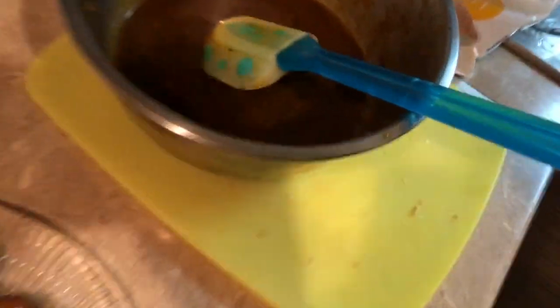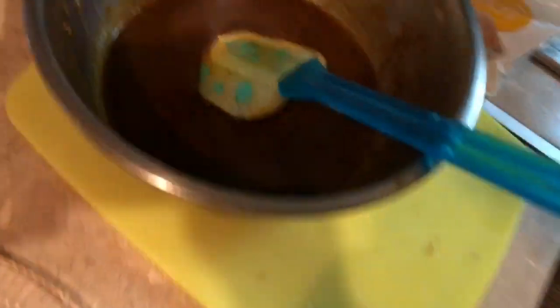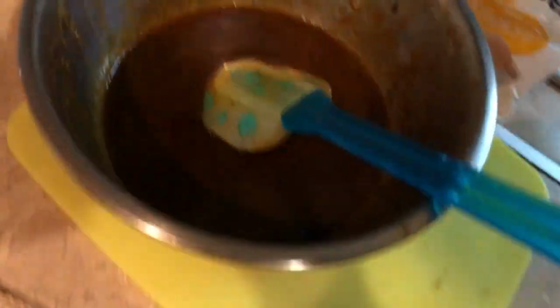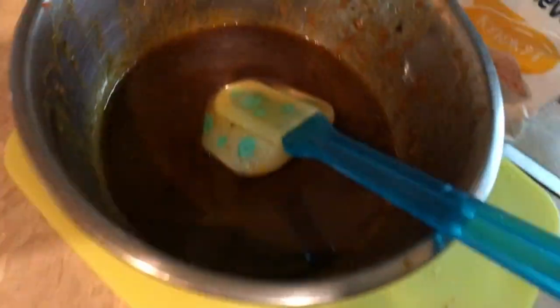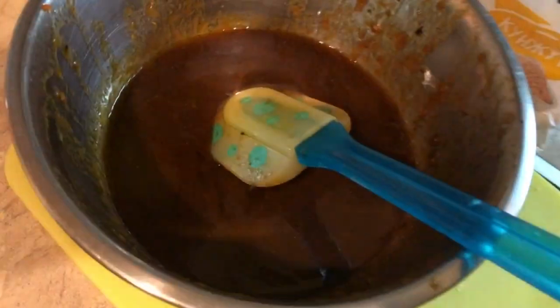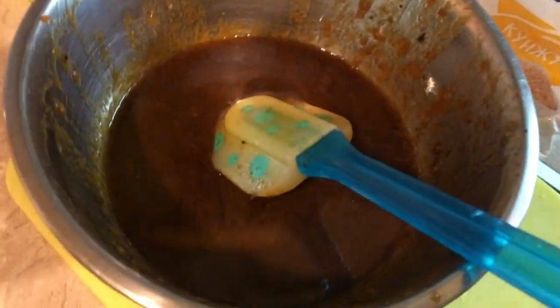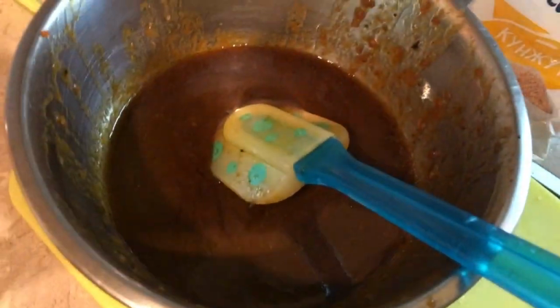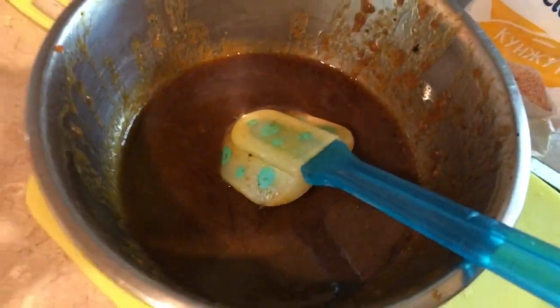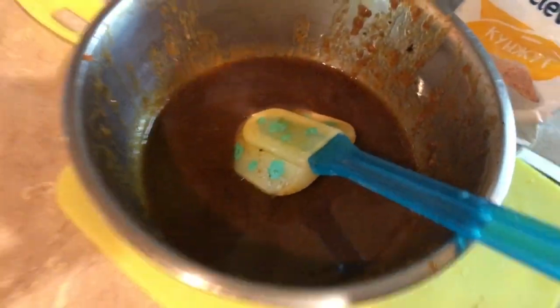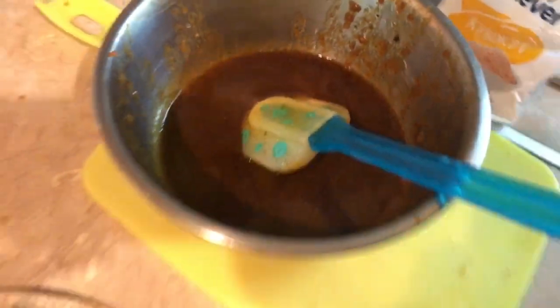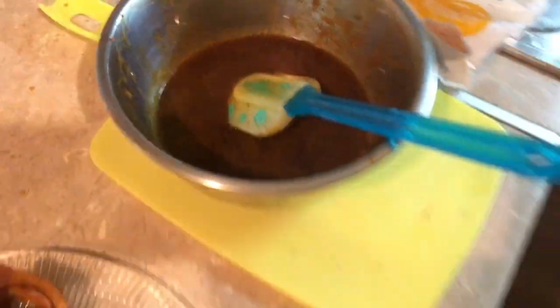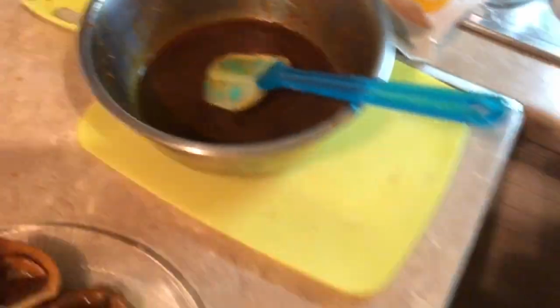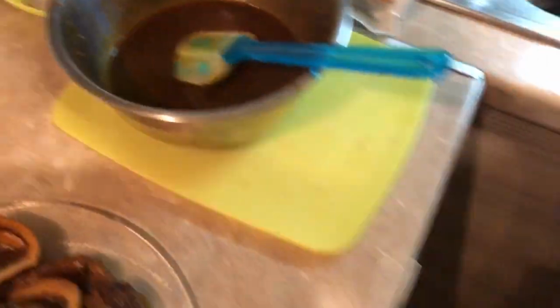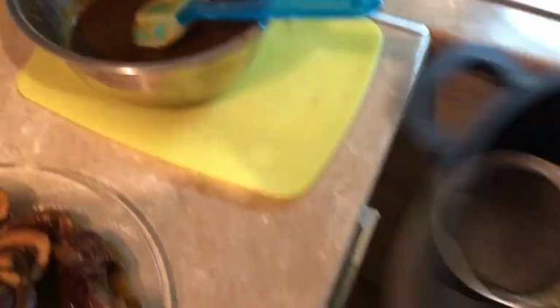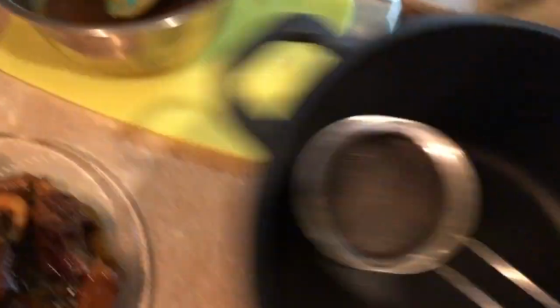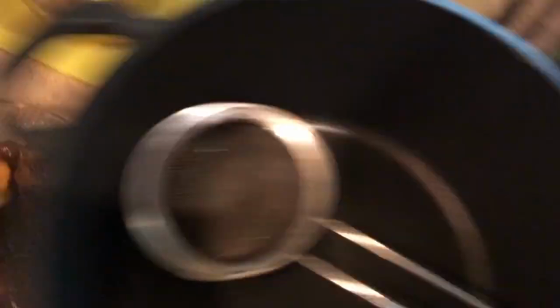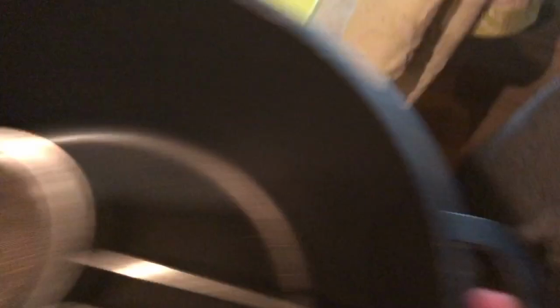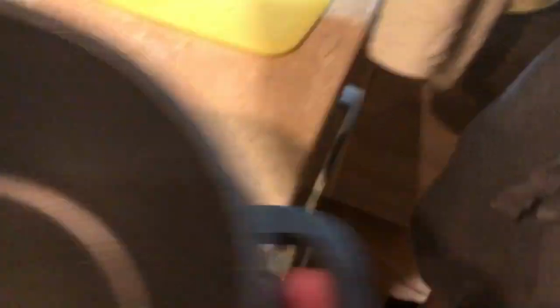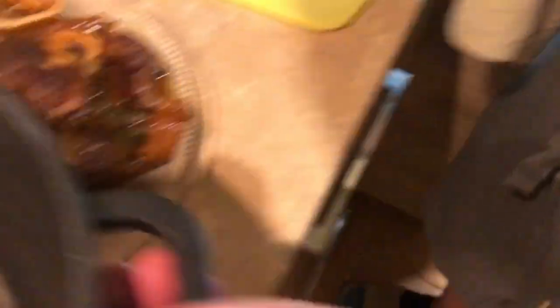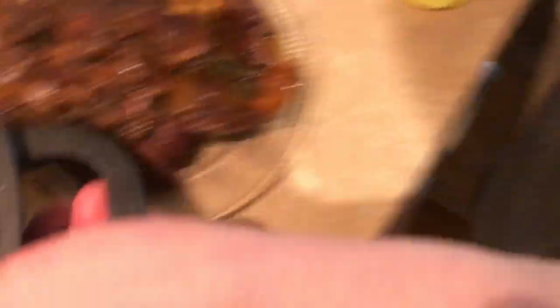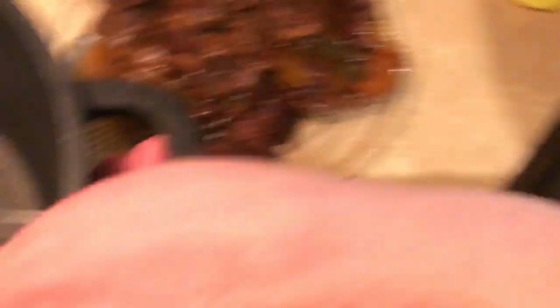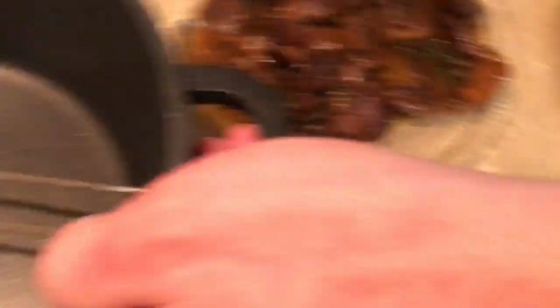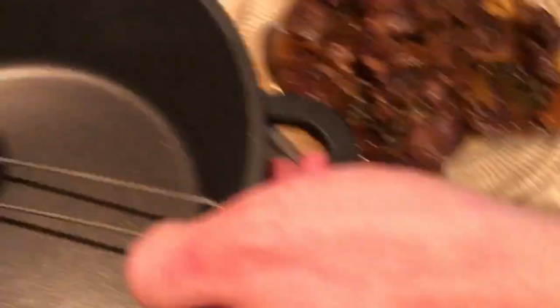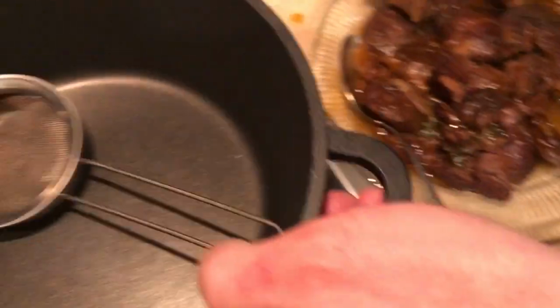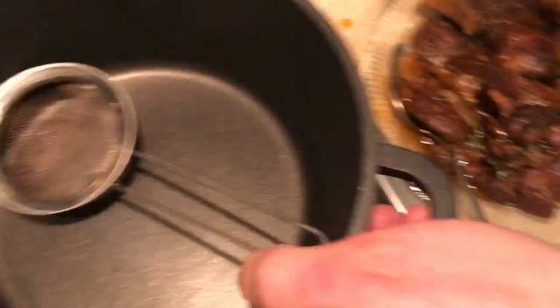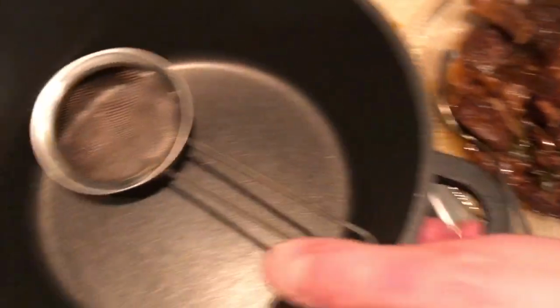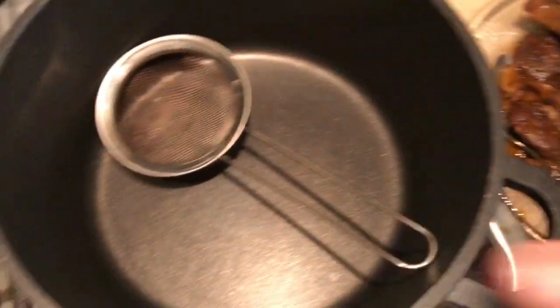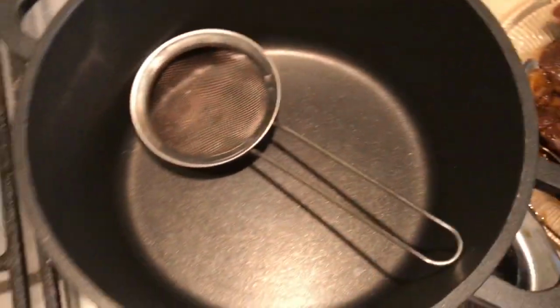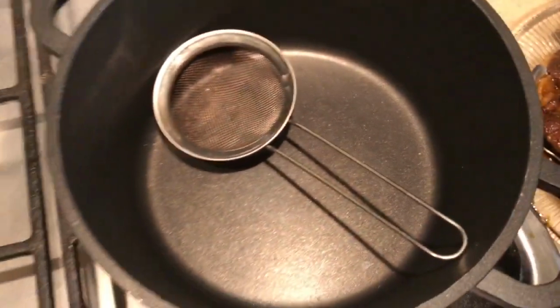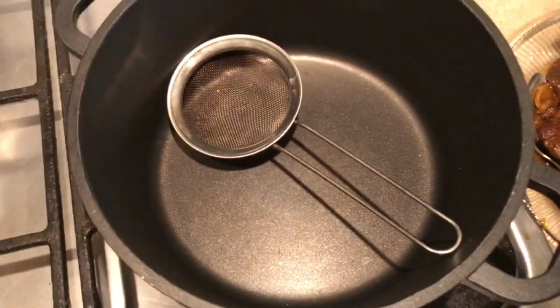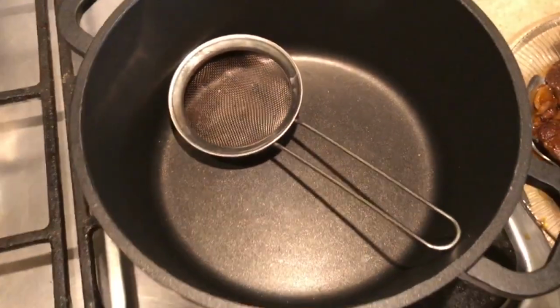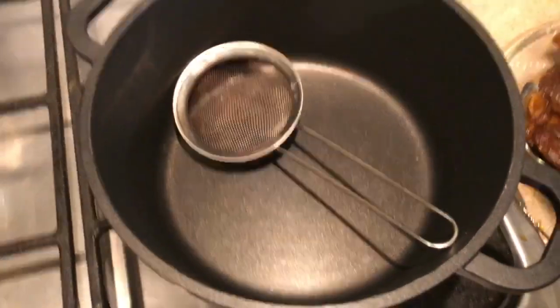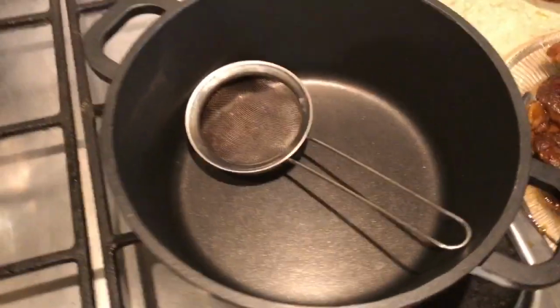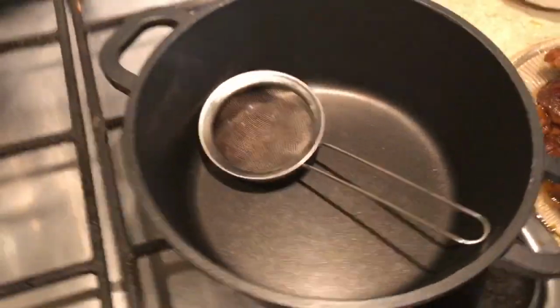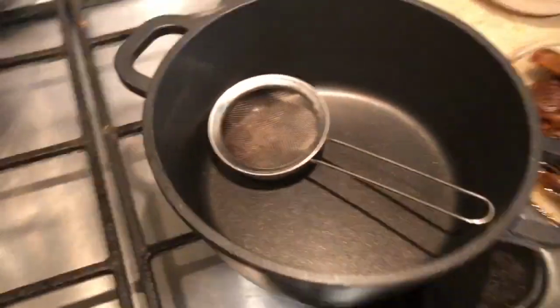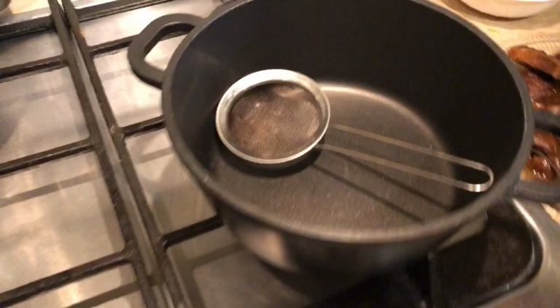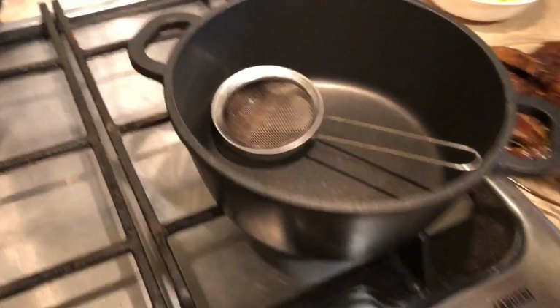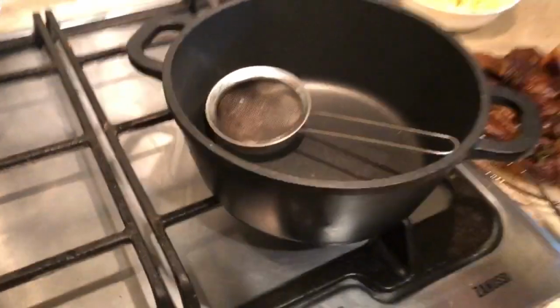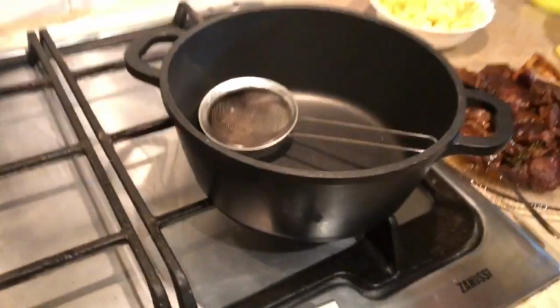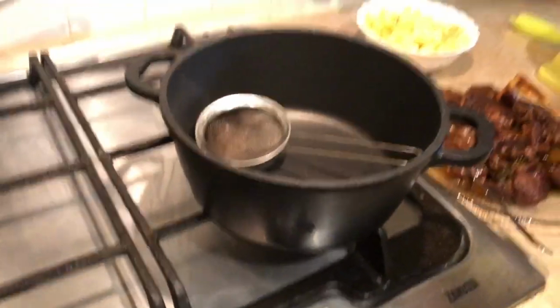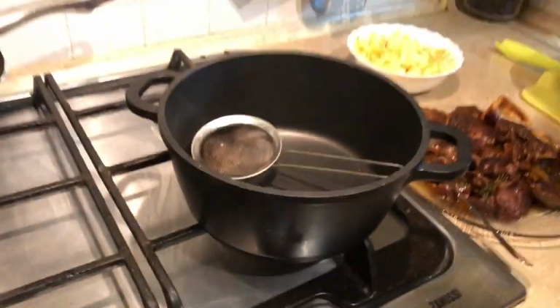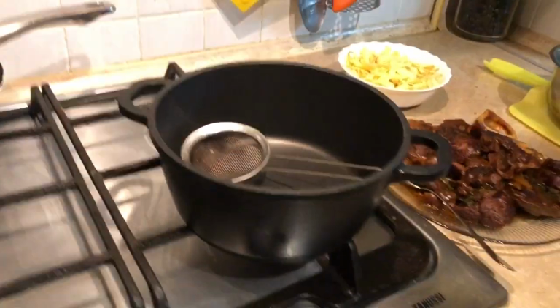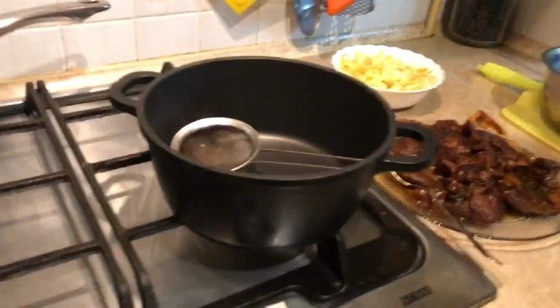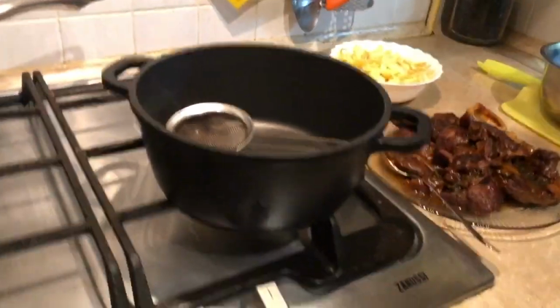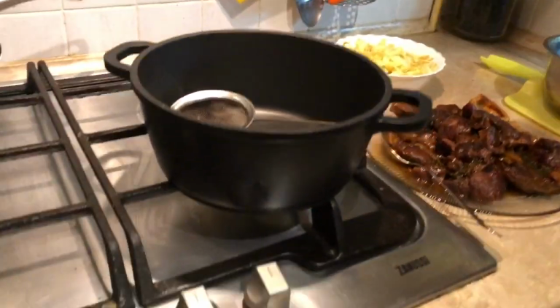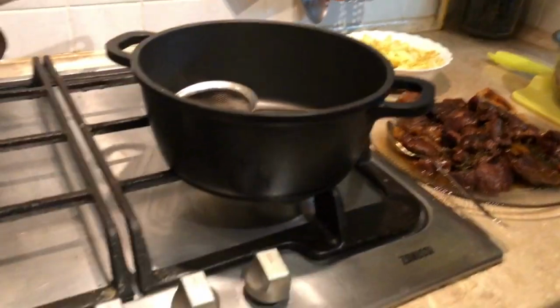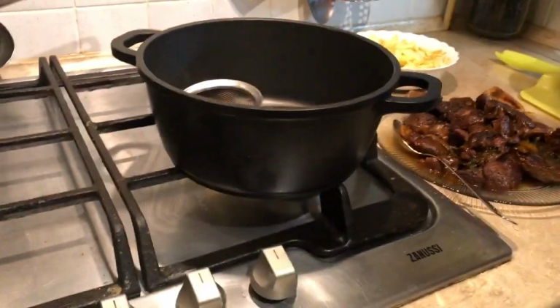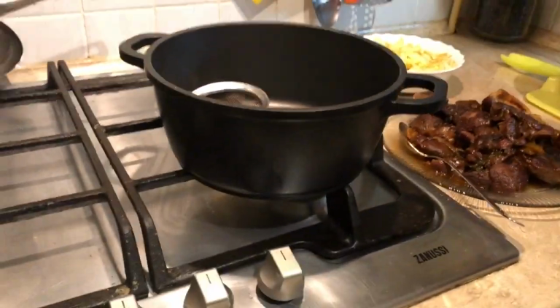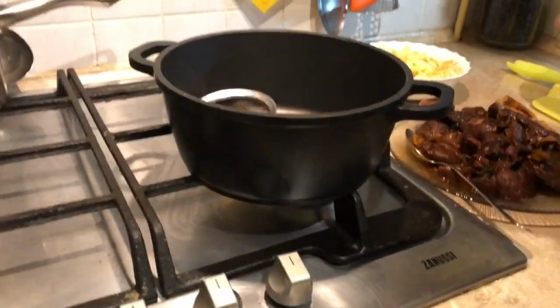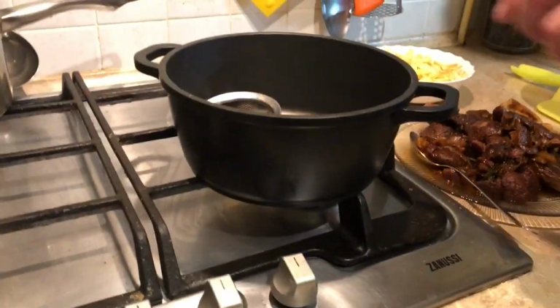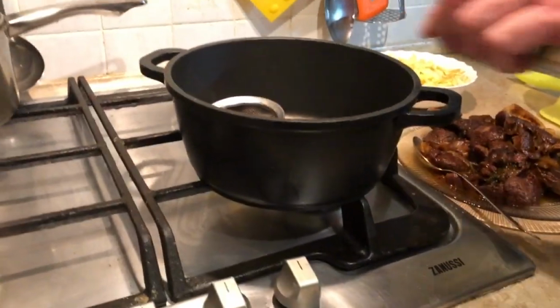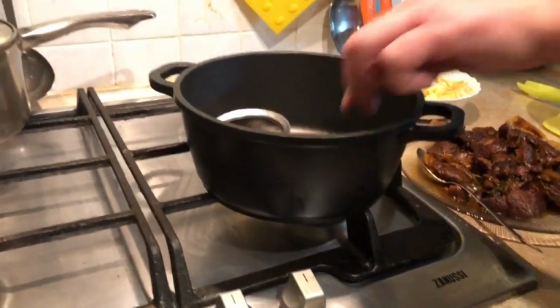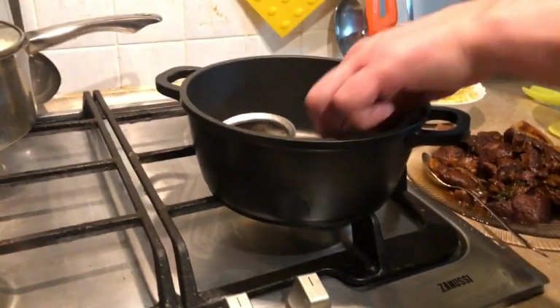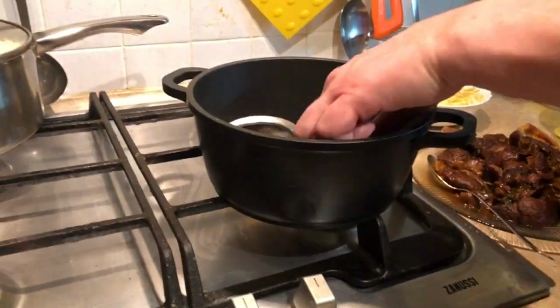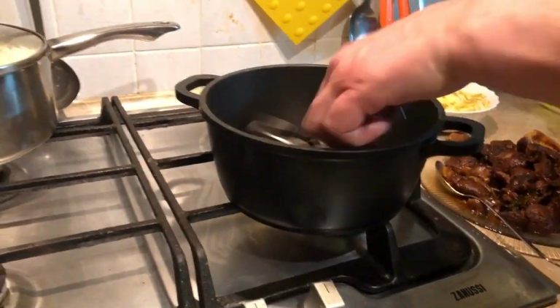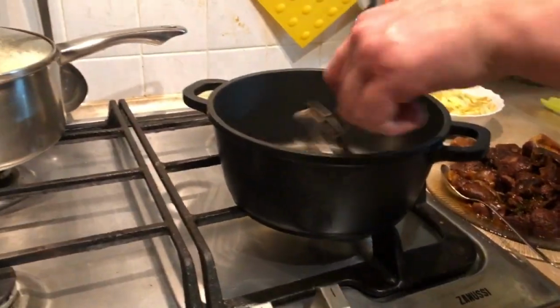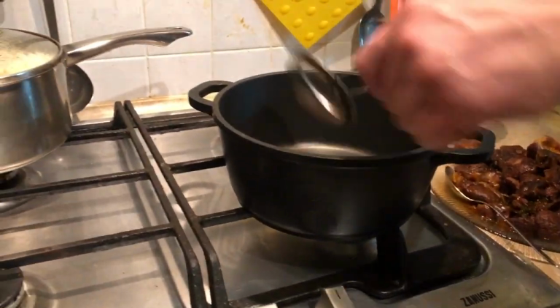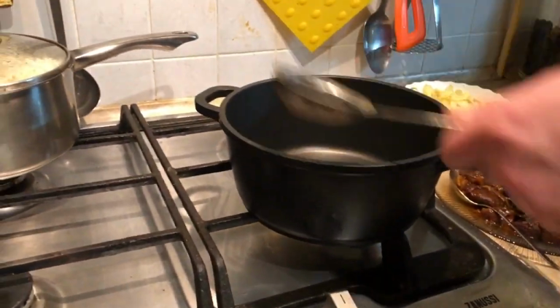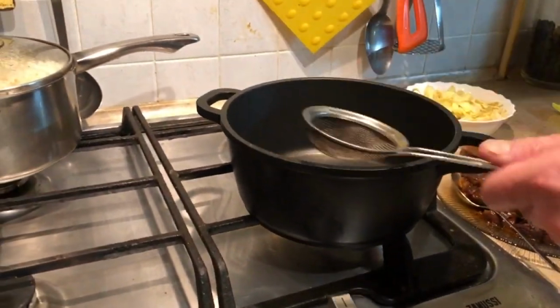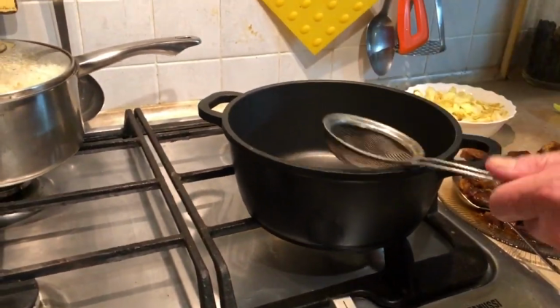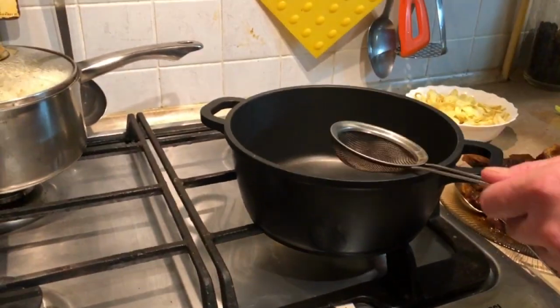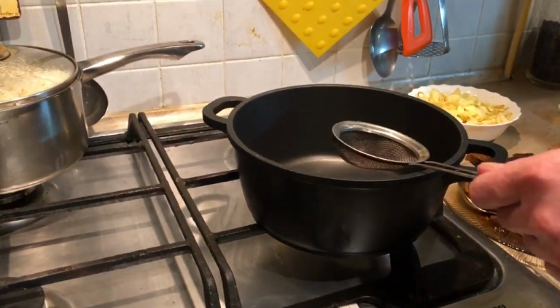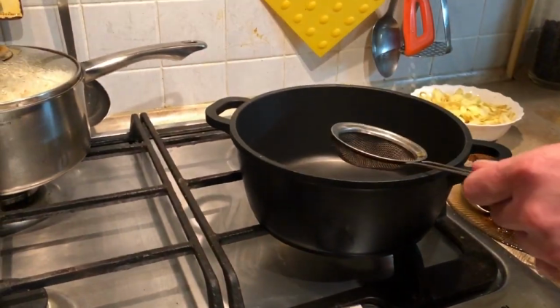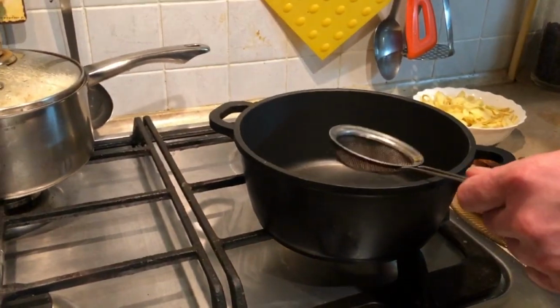Okay, so what's next? I'm going to take another pan and strain the sauce through a tea strainer.